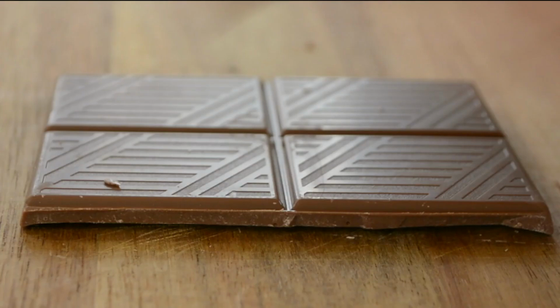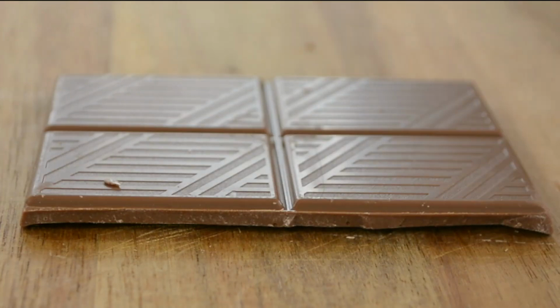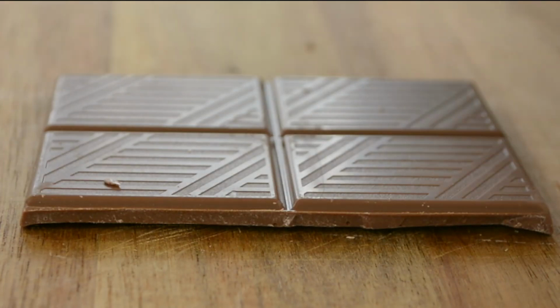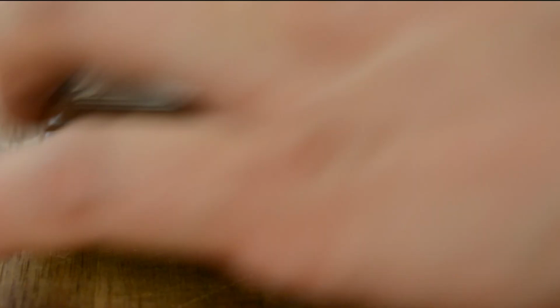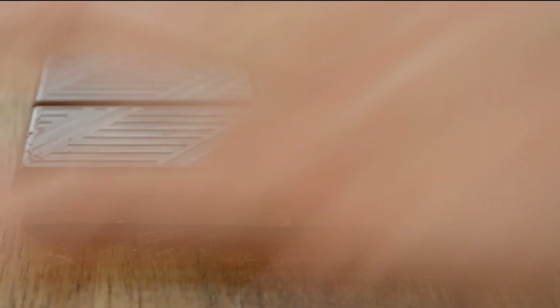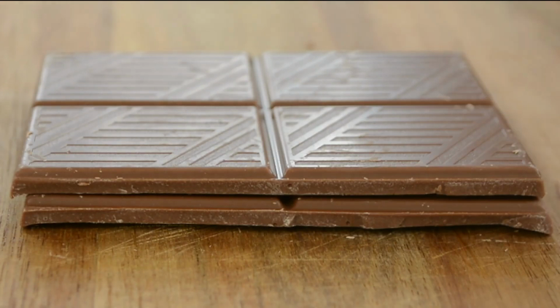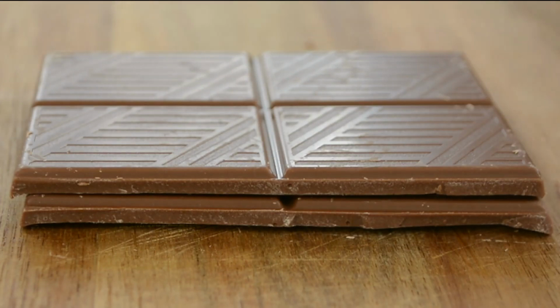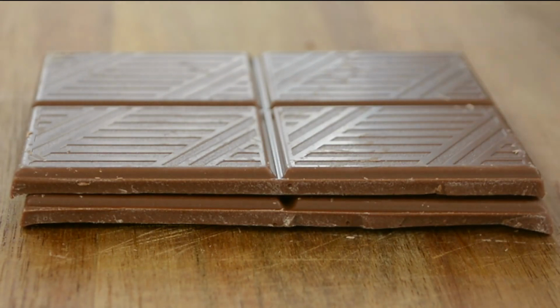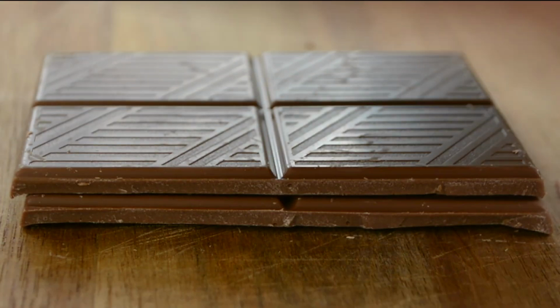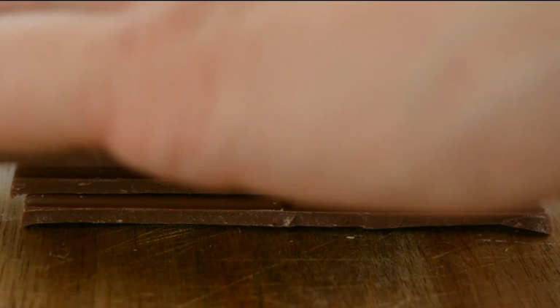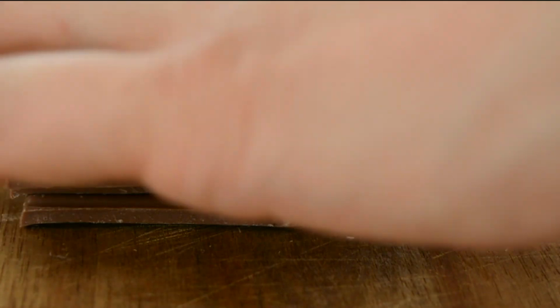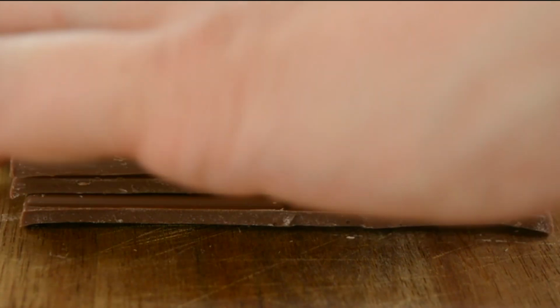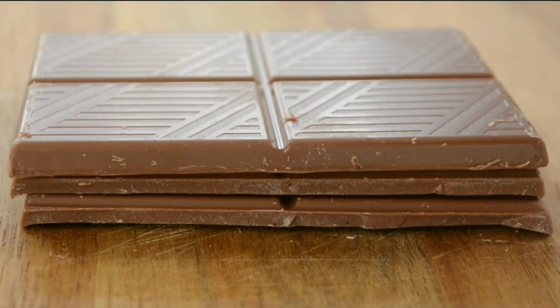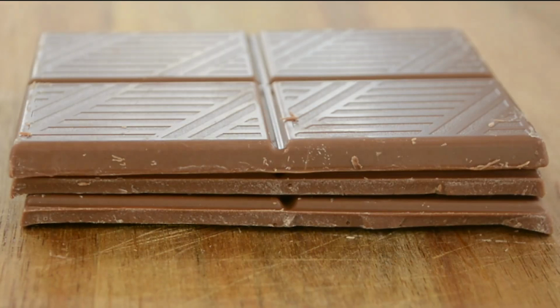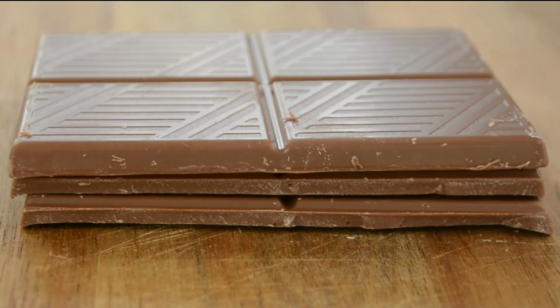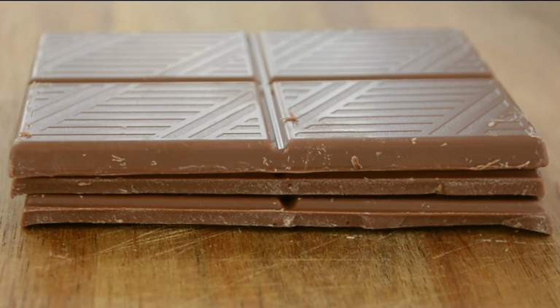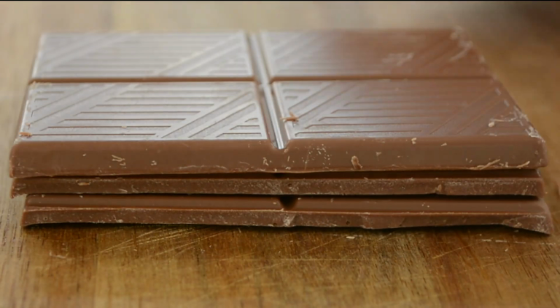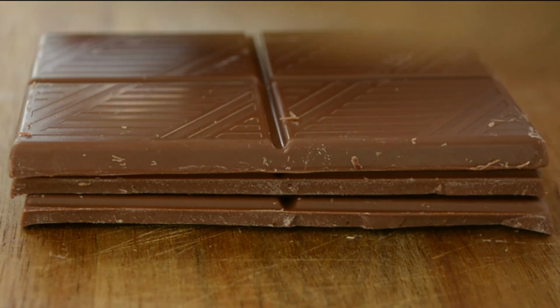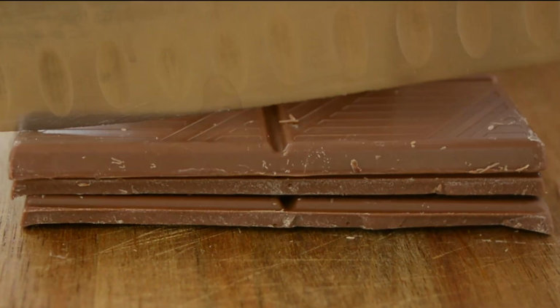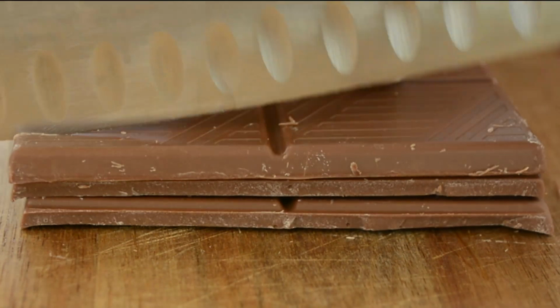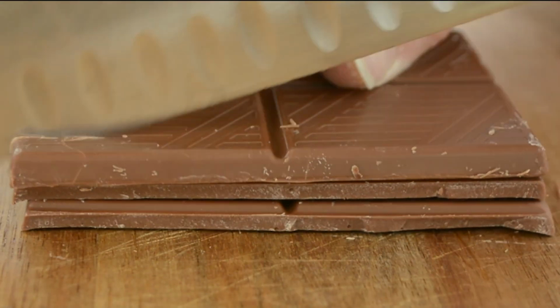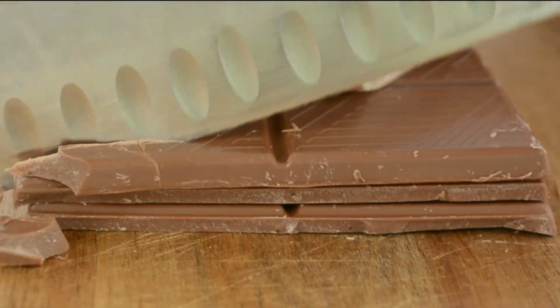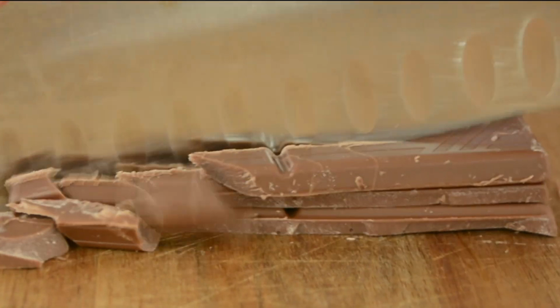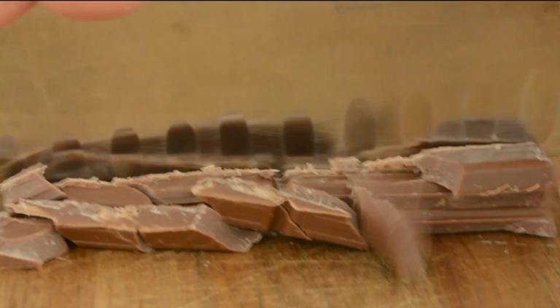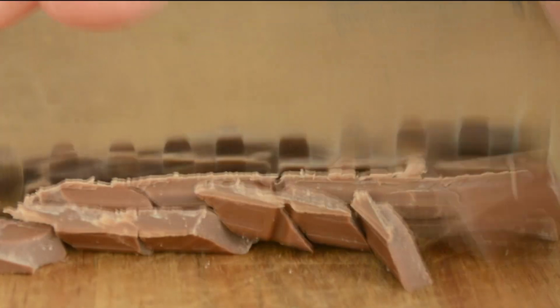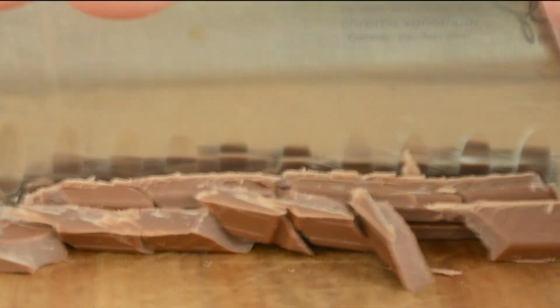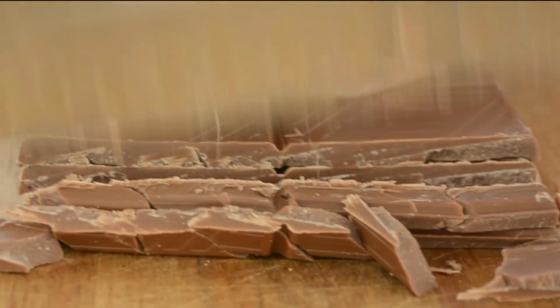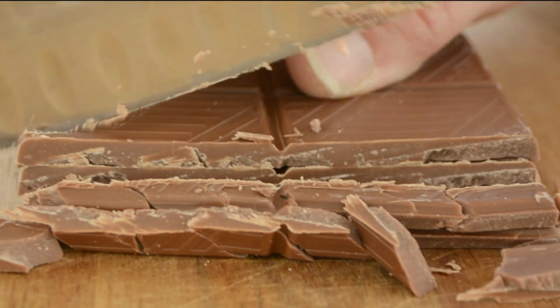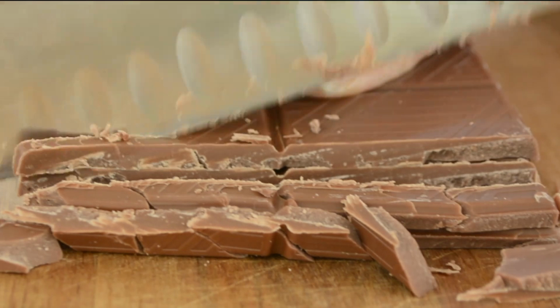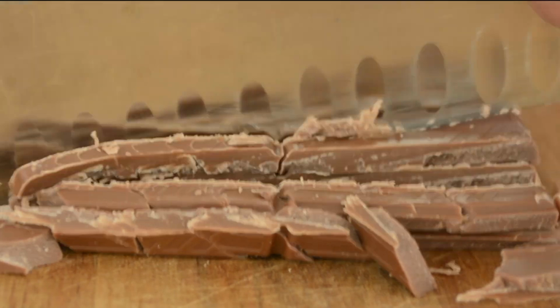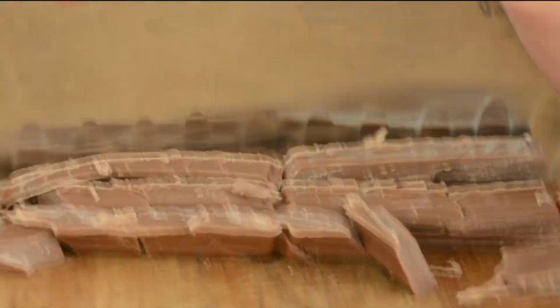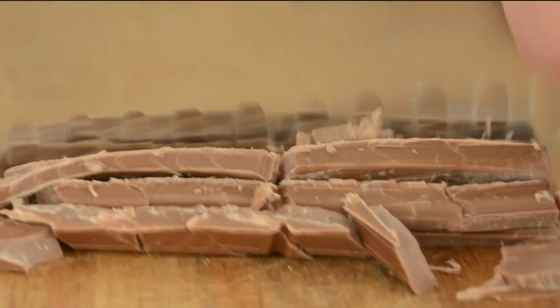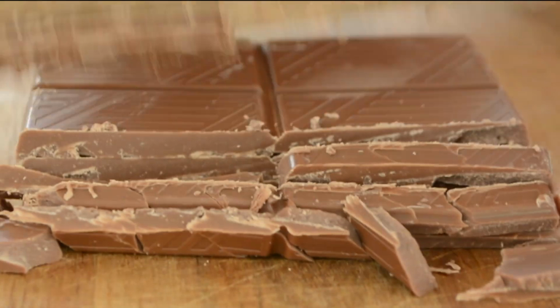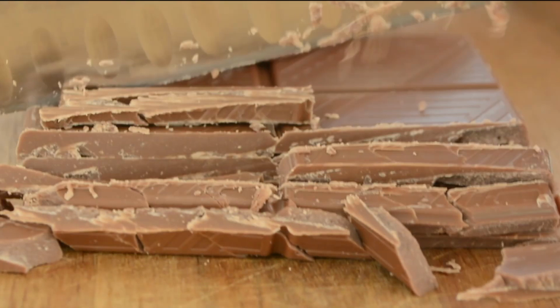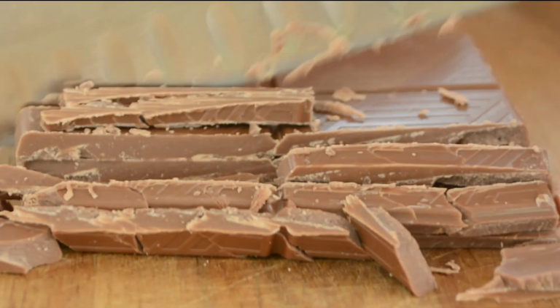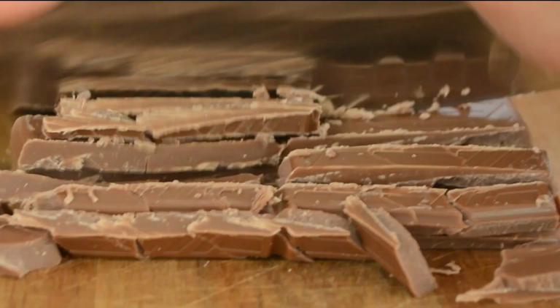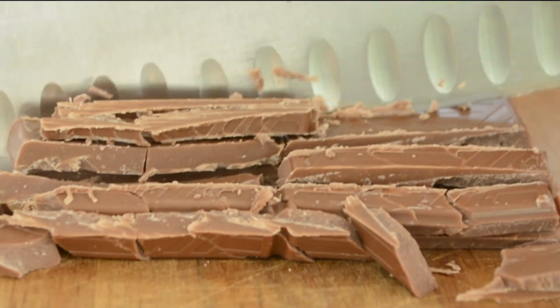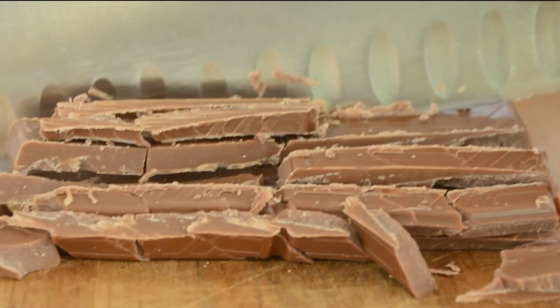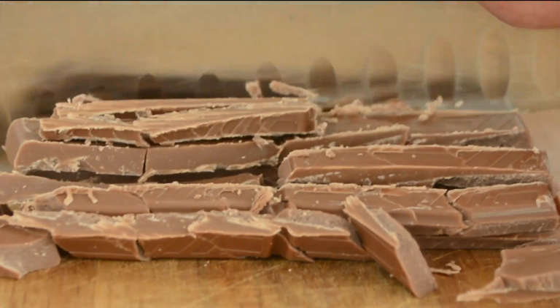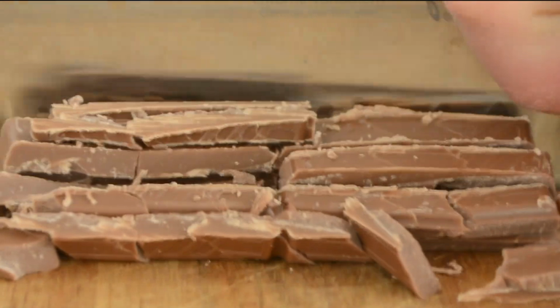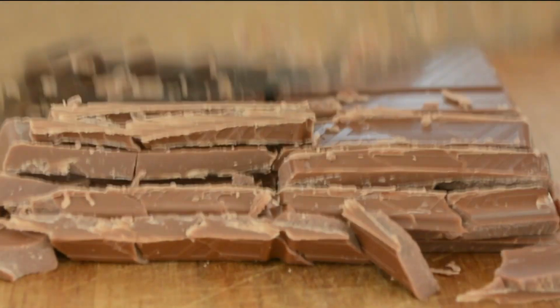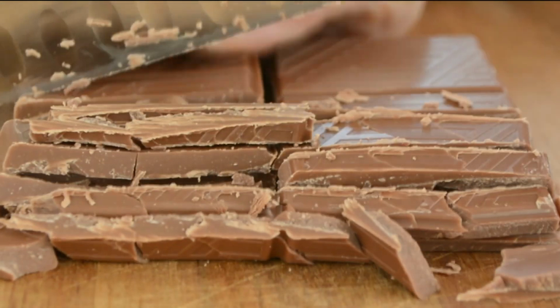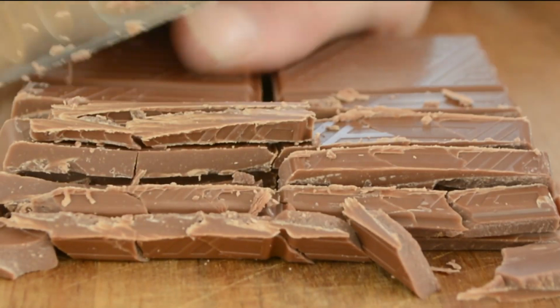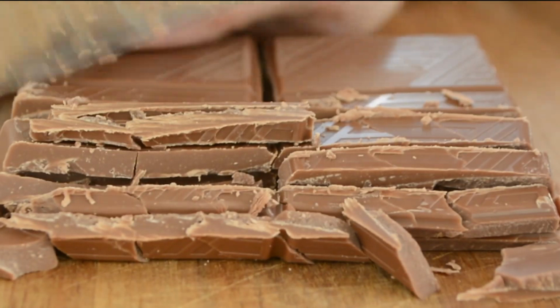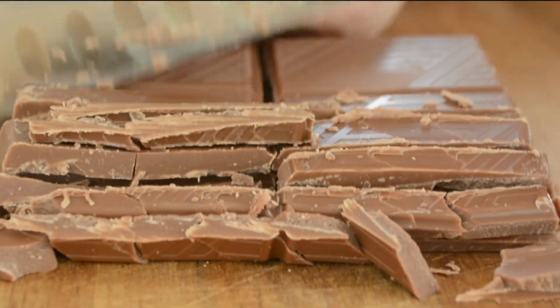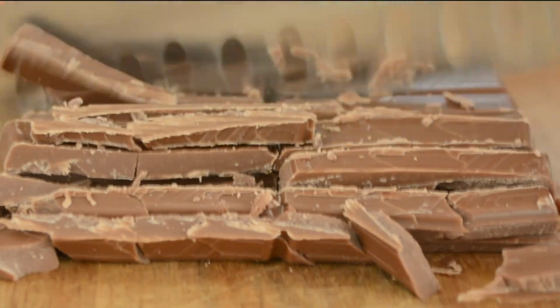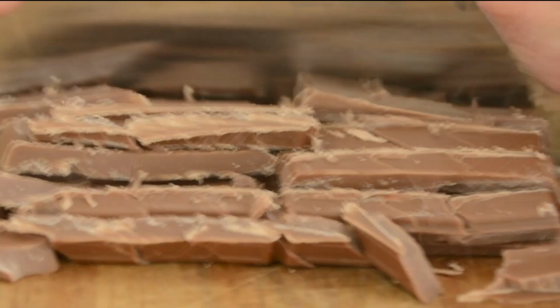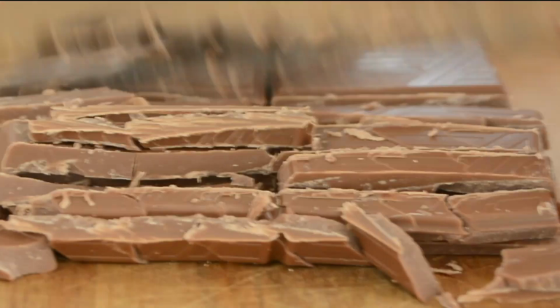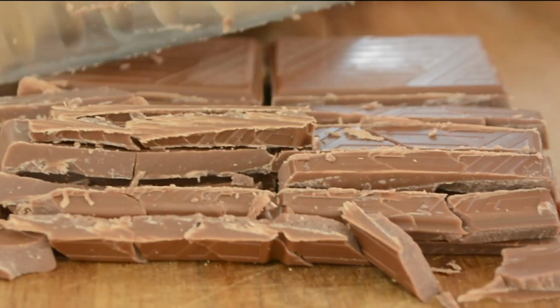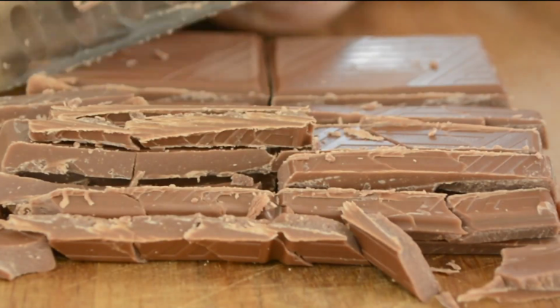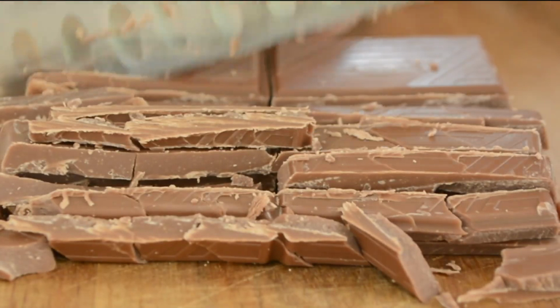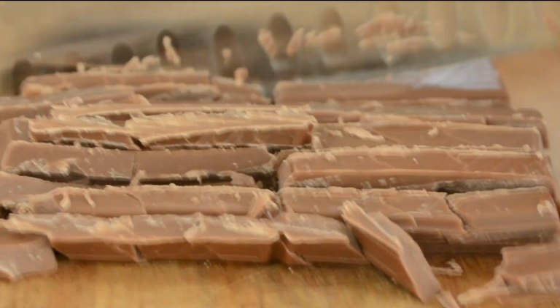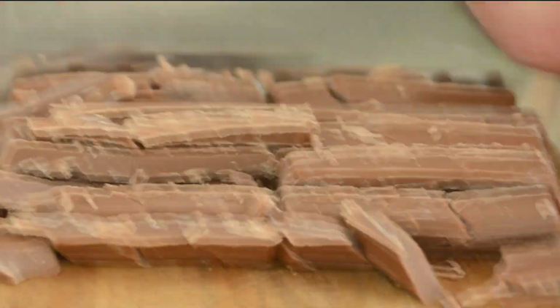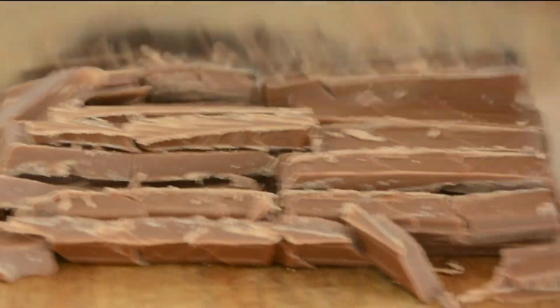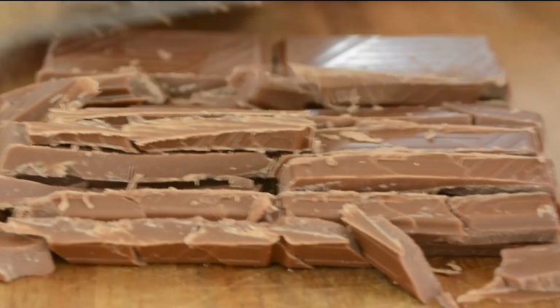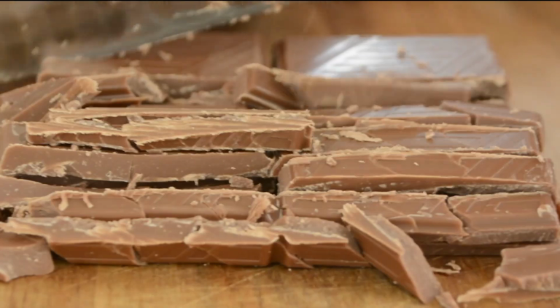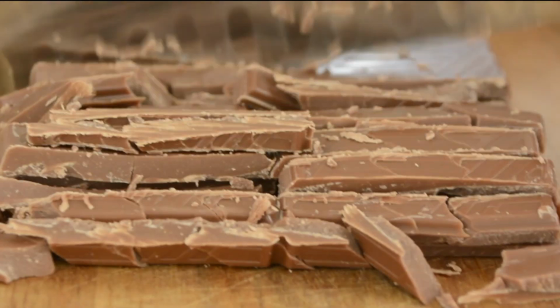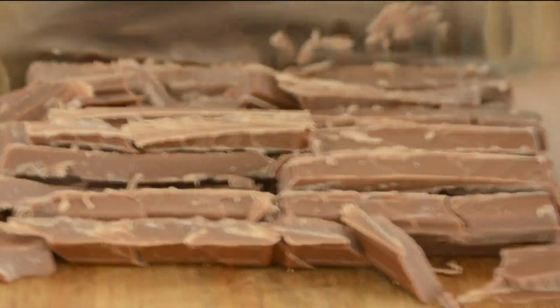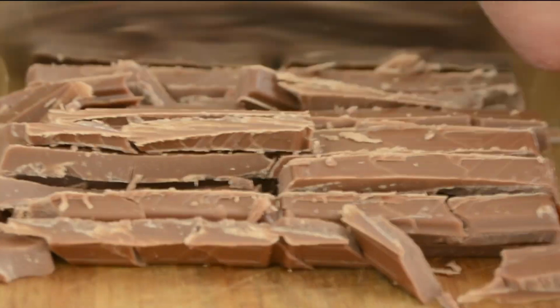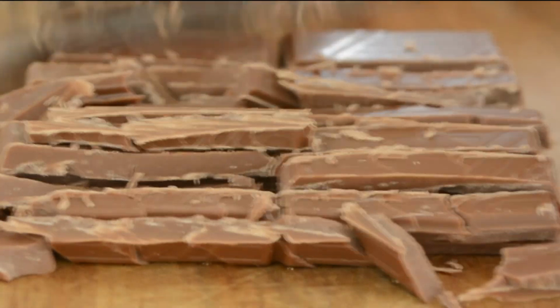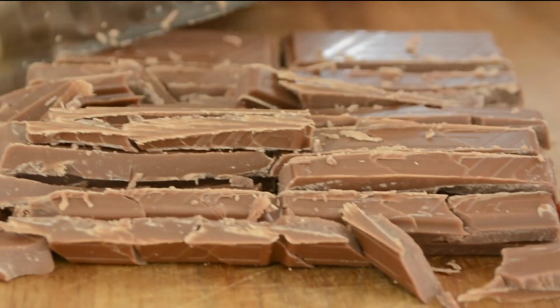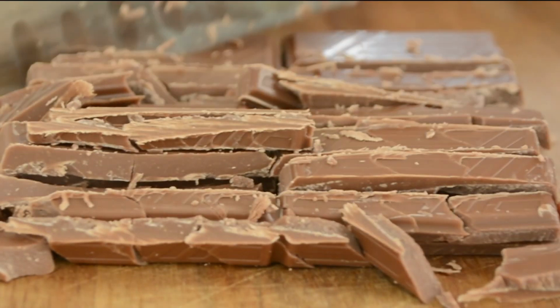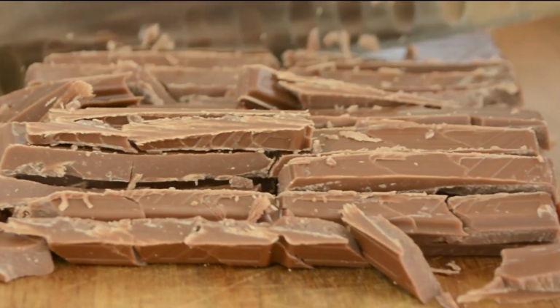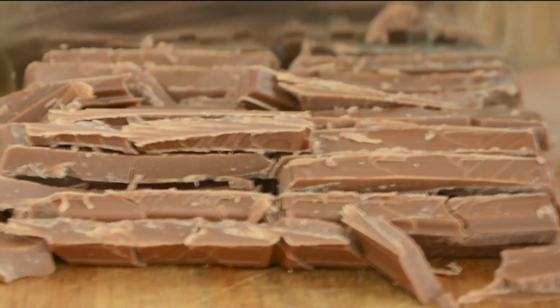First, we're going to take 150 grams, or about one cup, of milk chocolate and chop it roughly into uneven chunks.